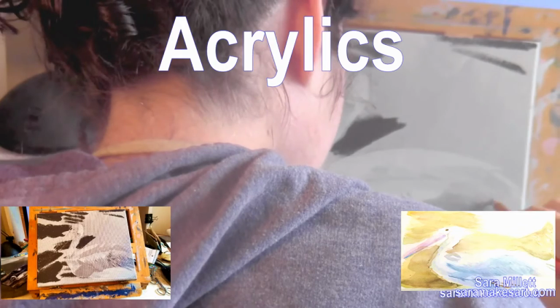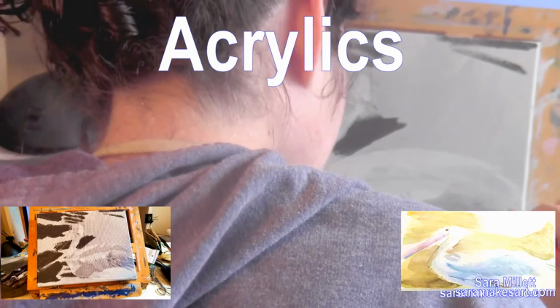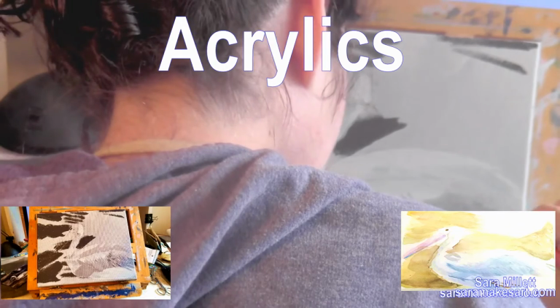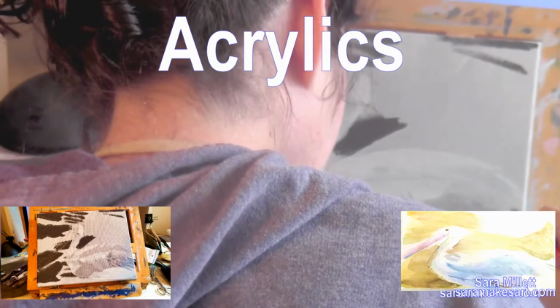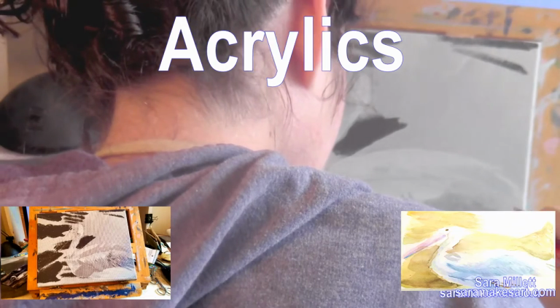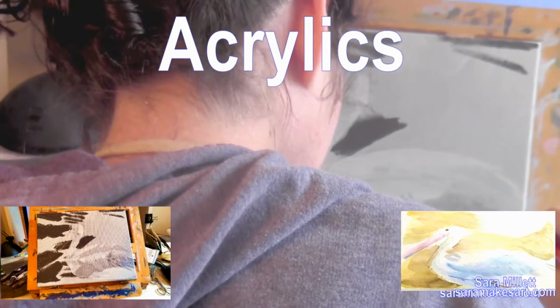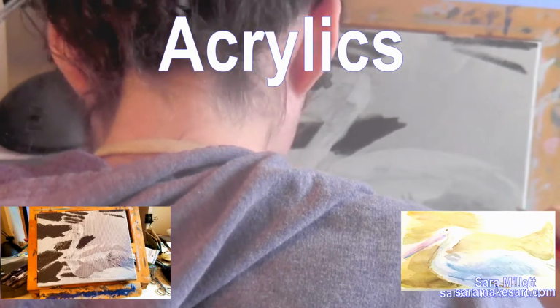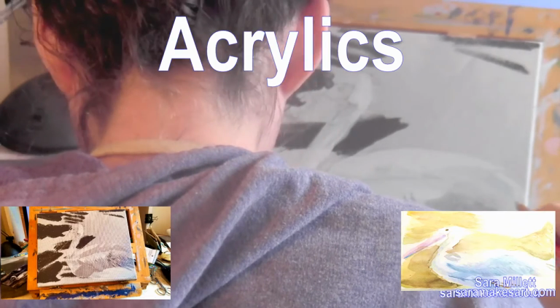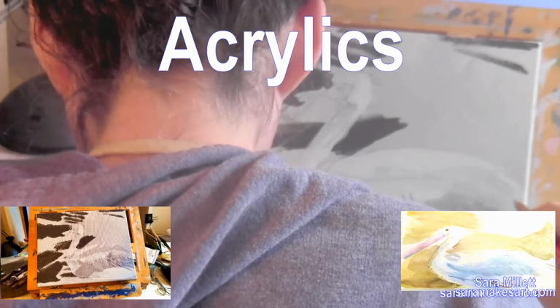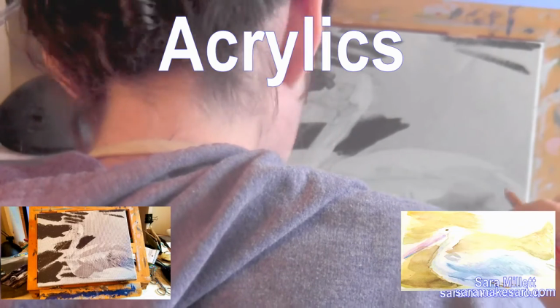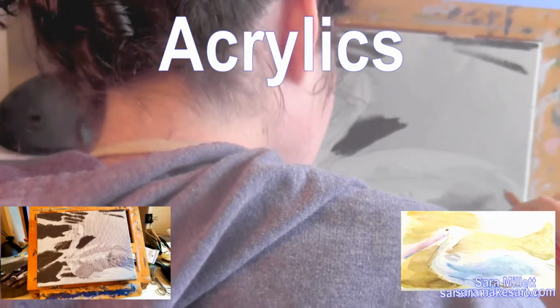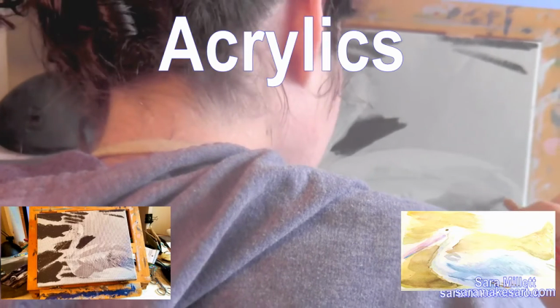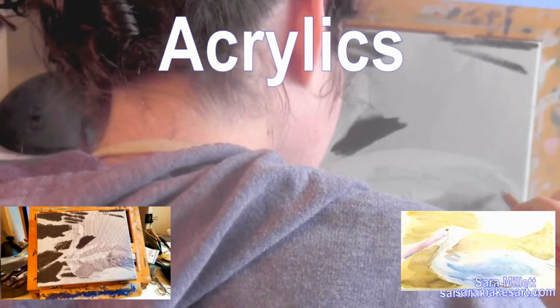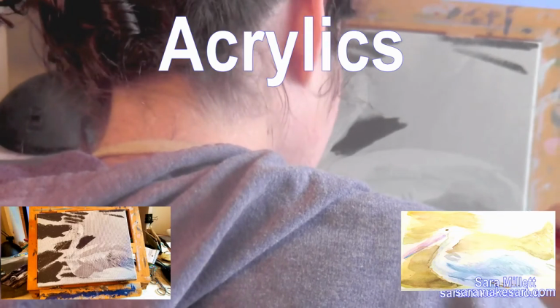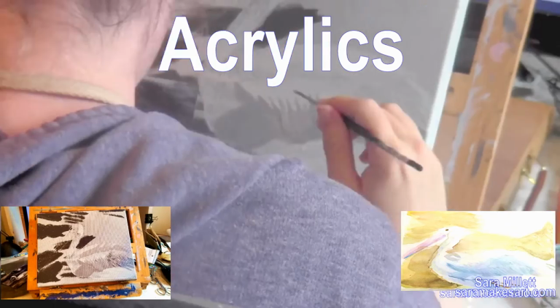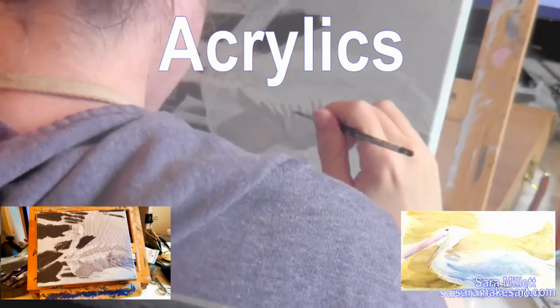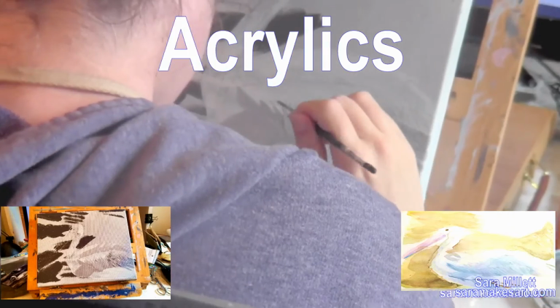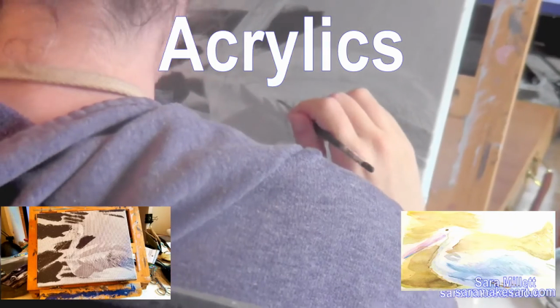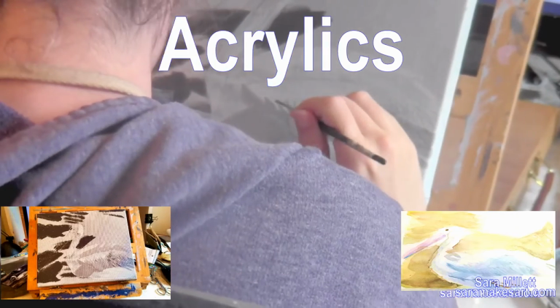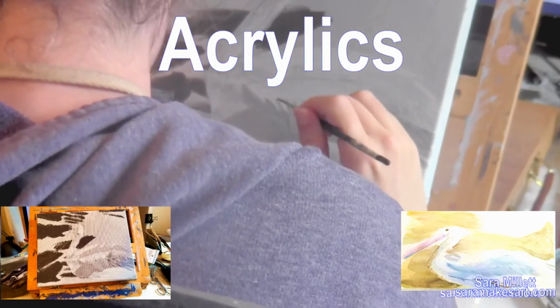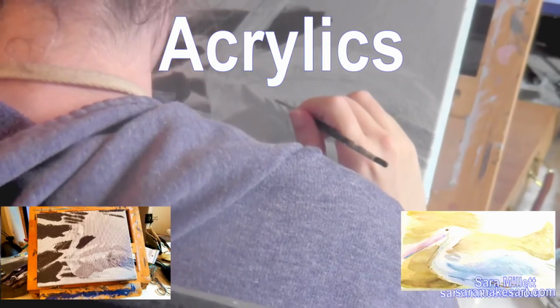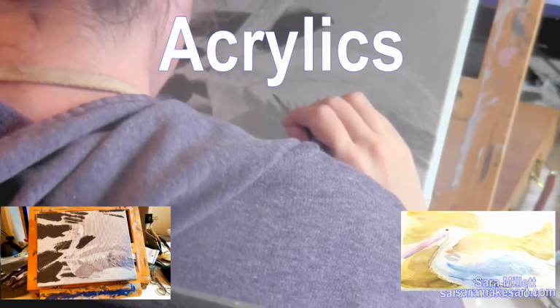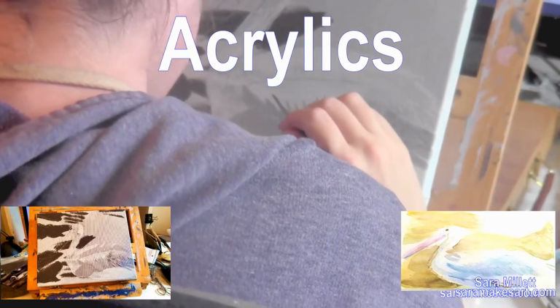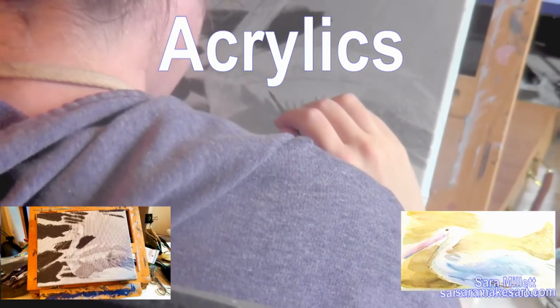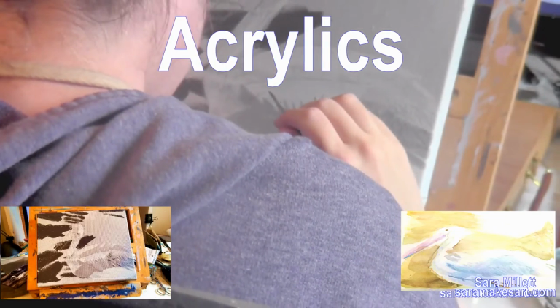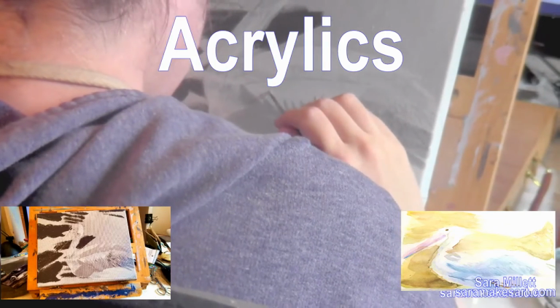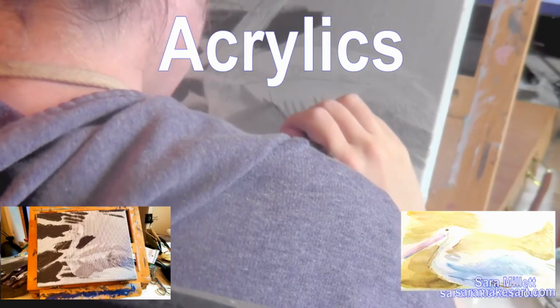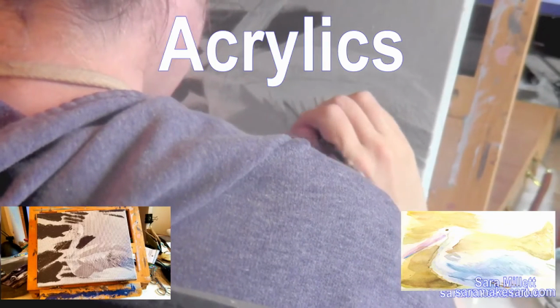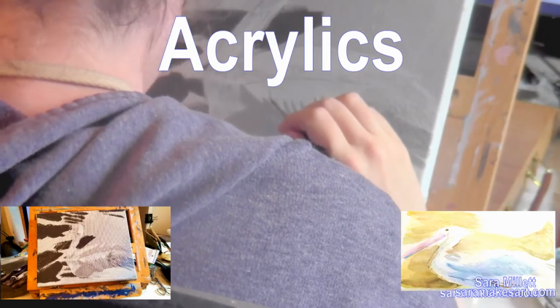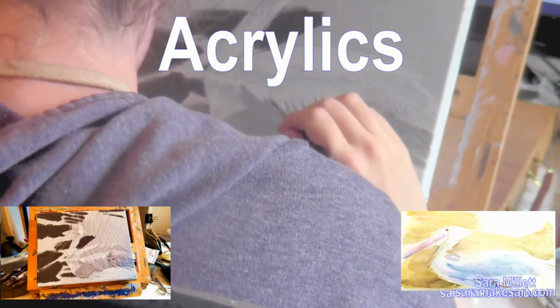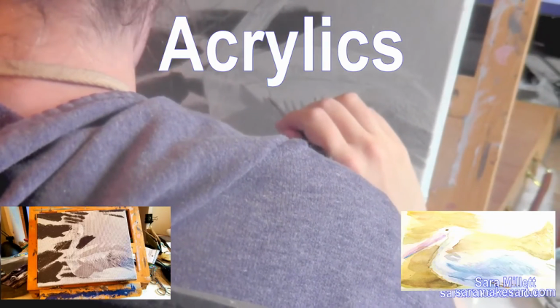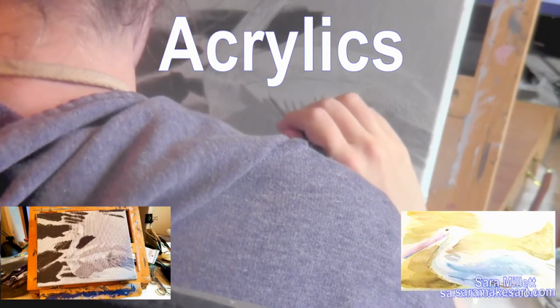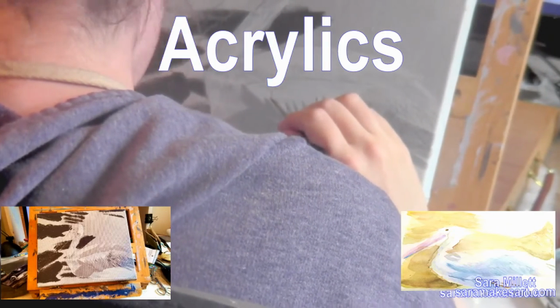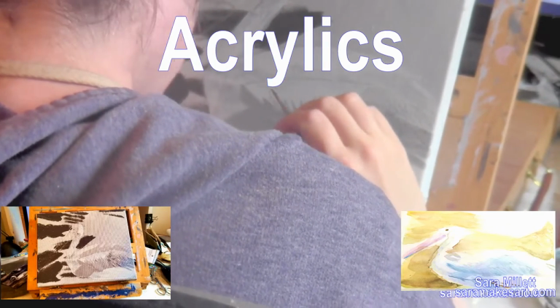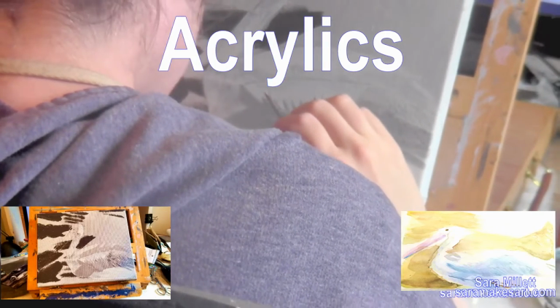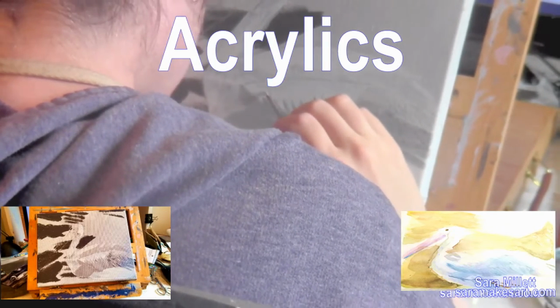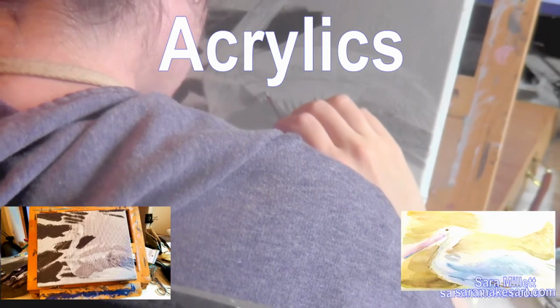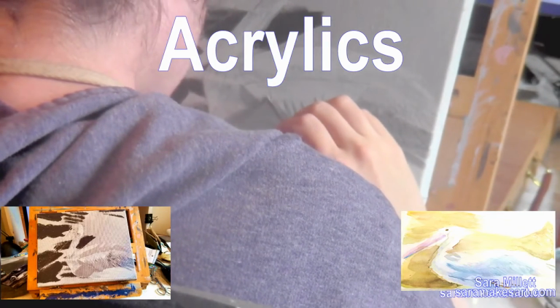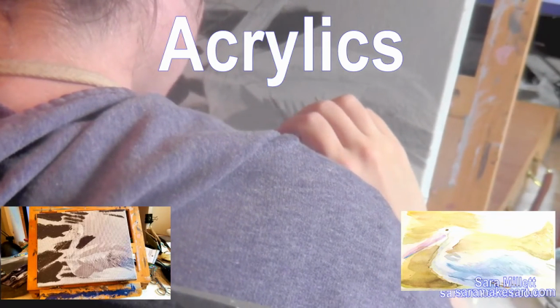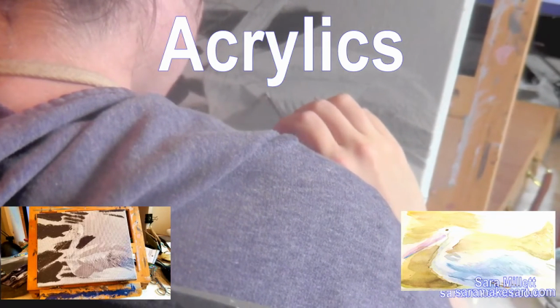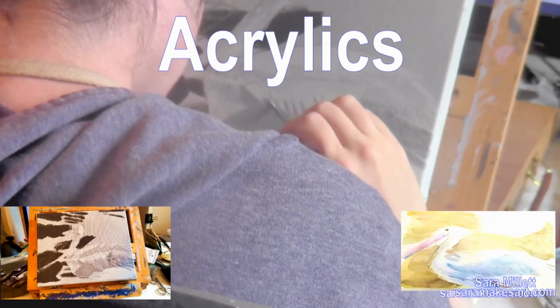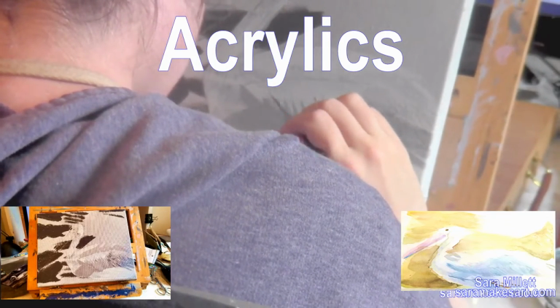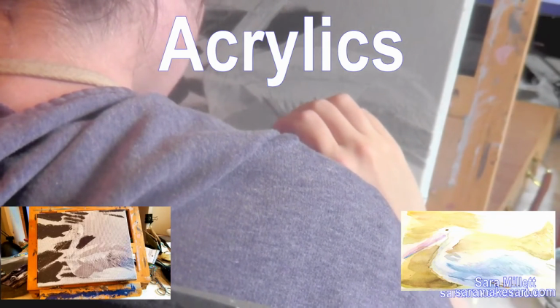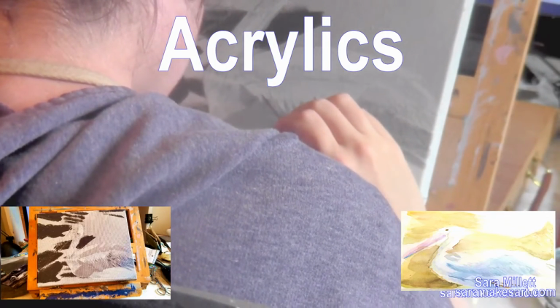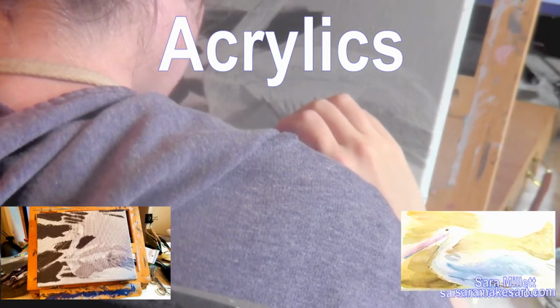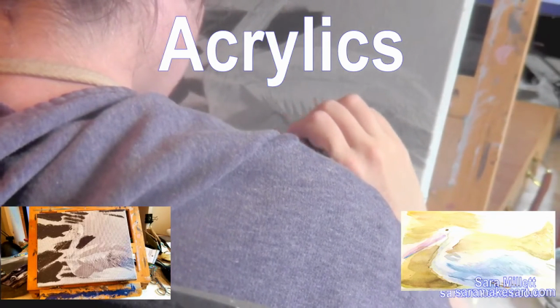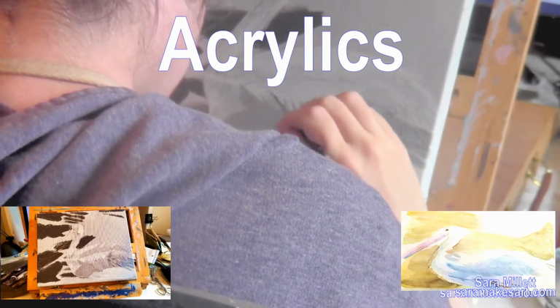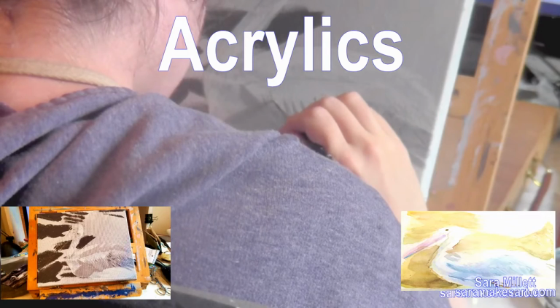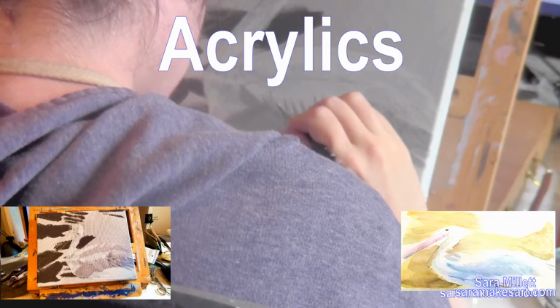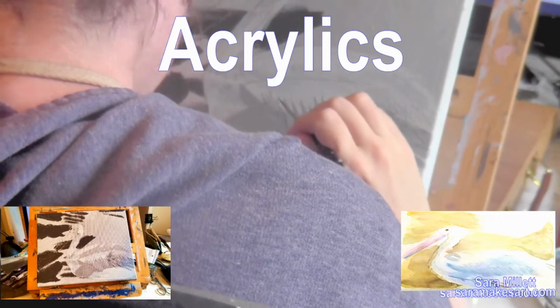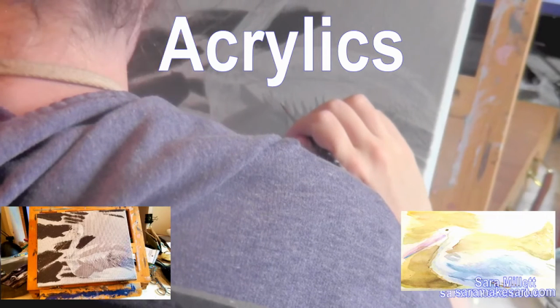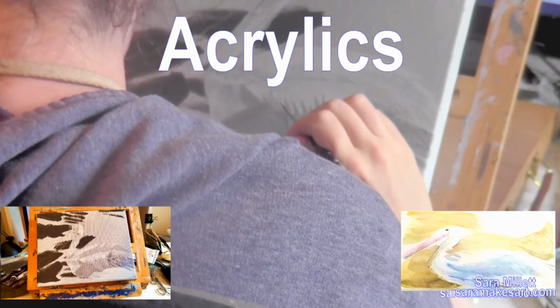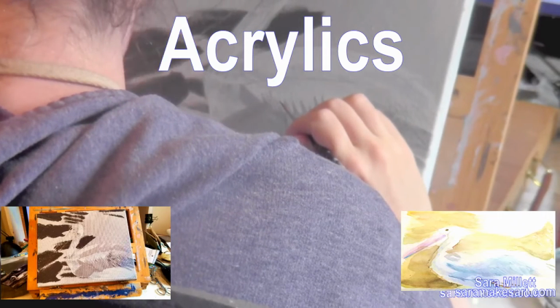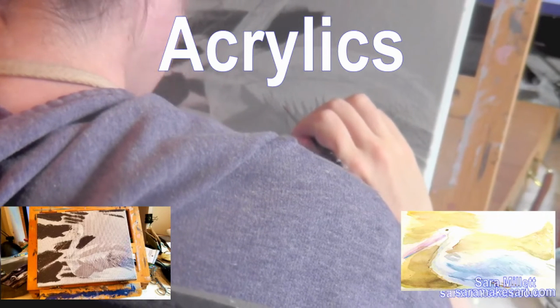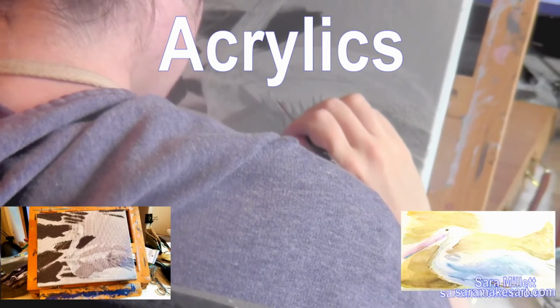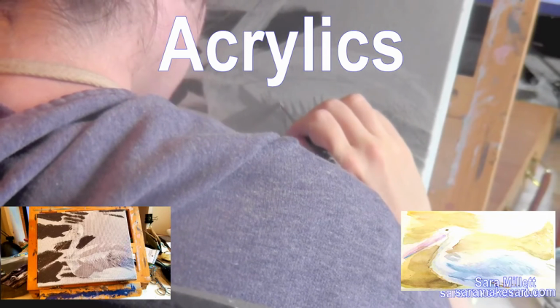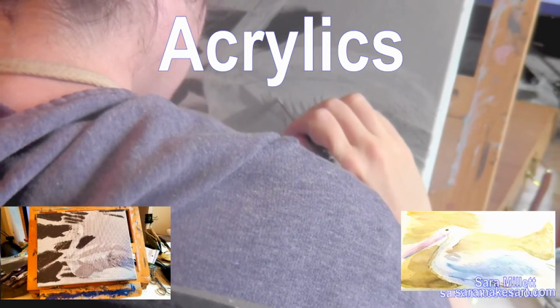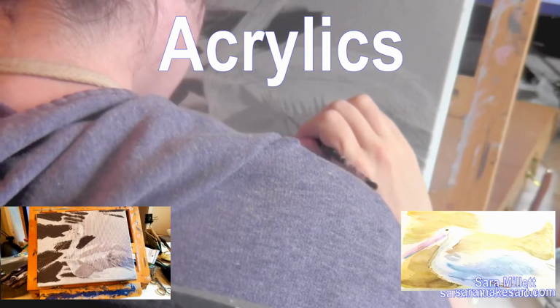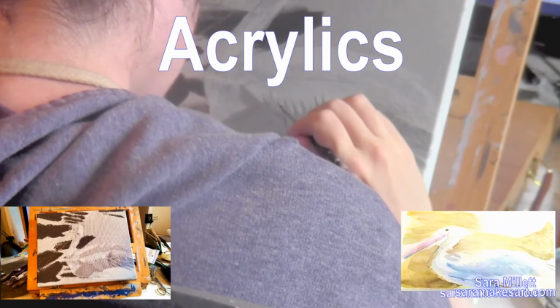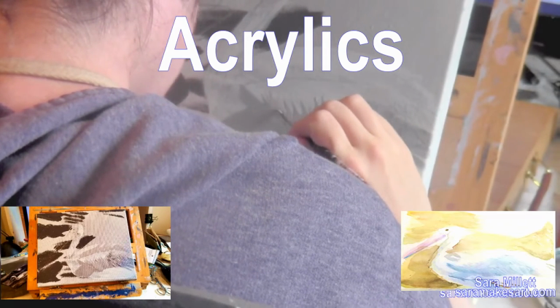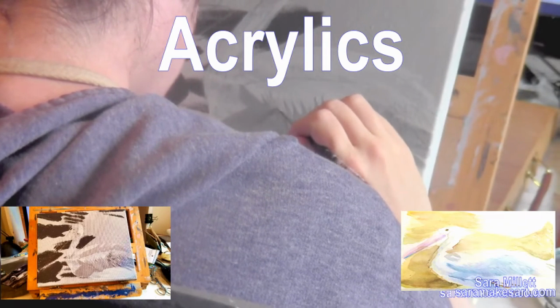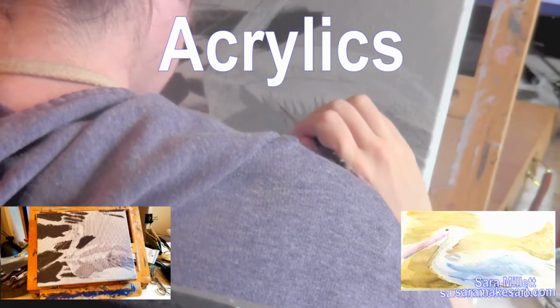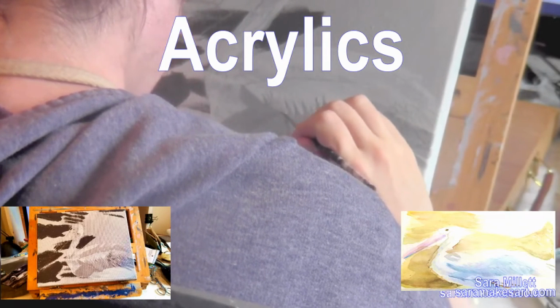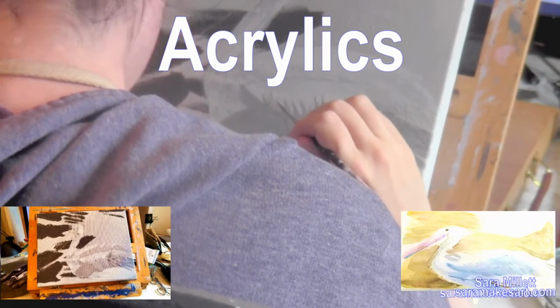Someone once told me, "You don't paint, Sarah. You draw and fill in." That's really all painting is — drawing and filling in.